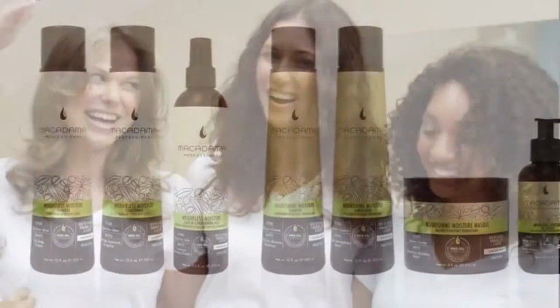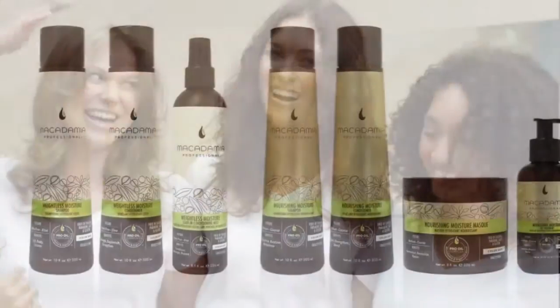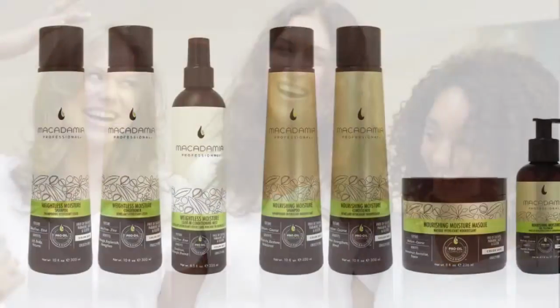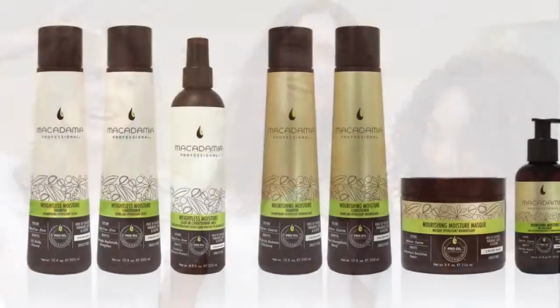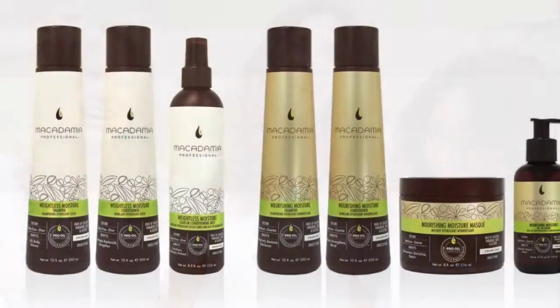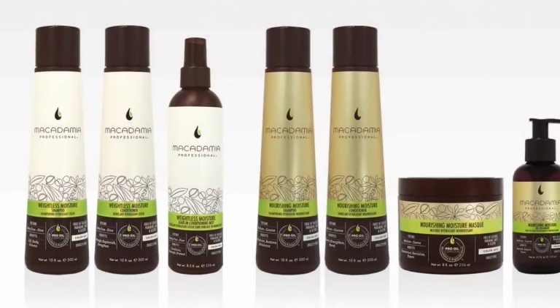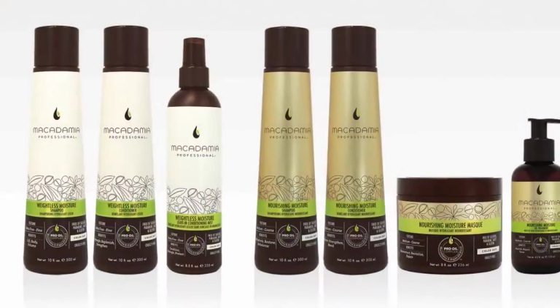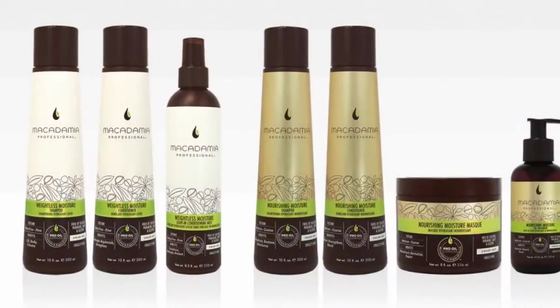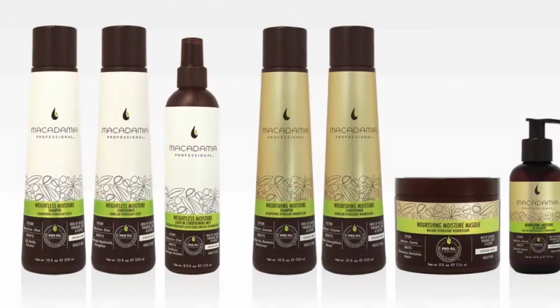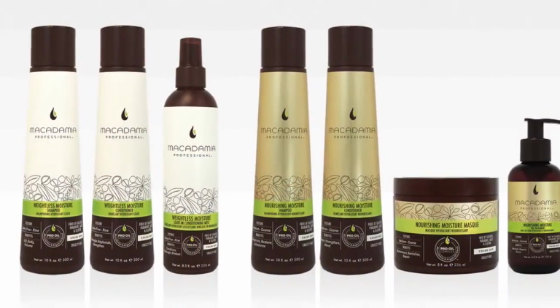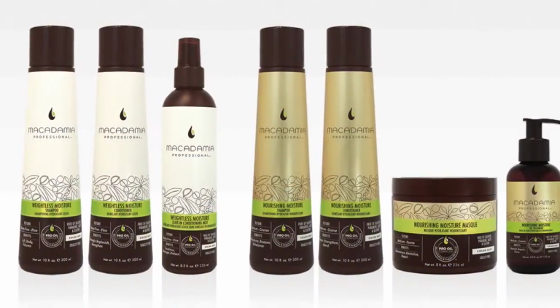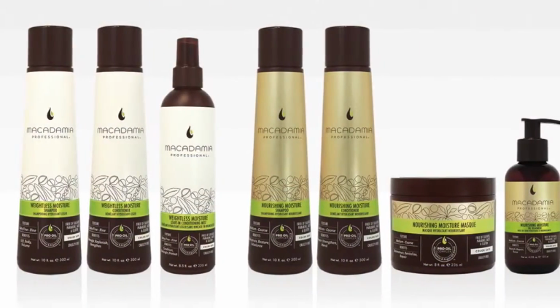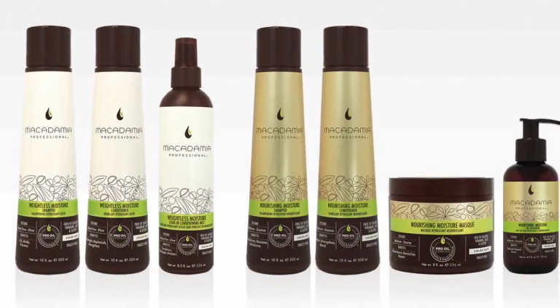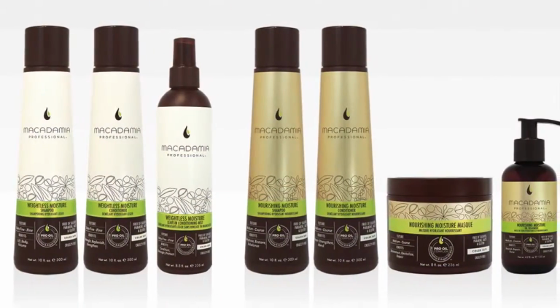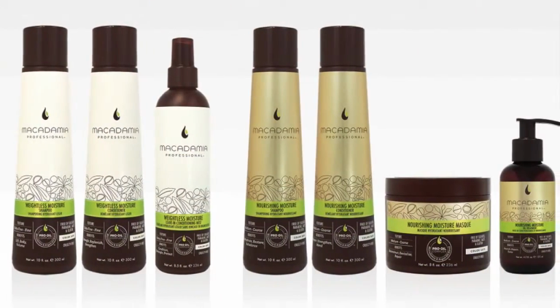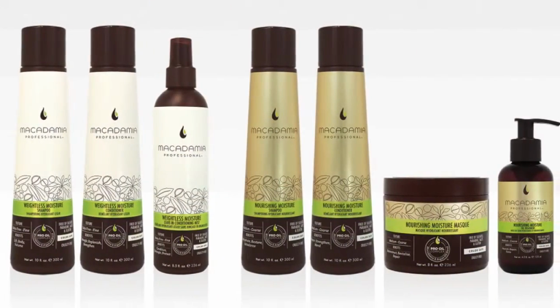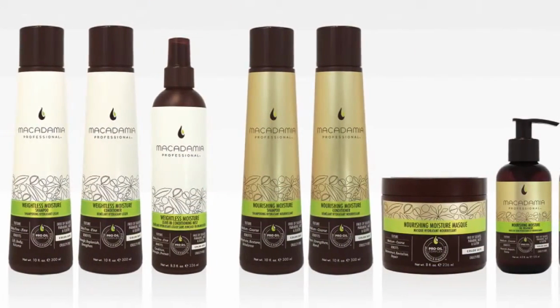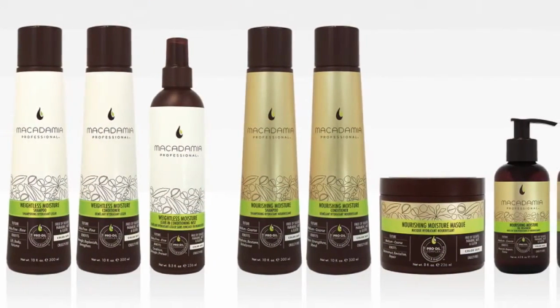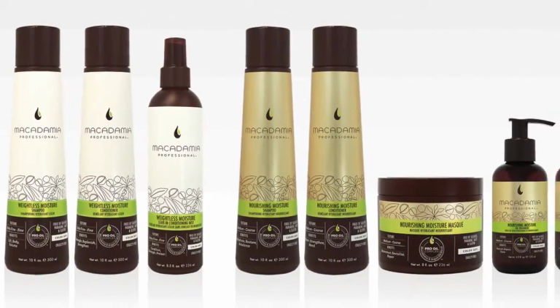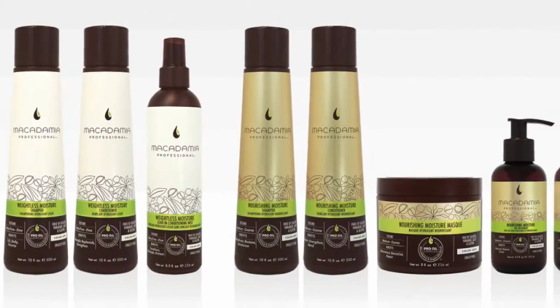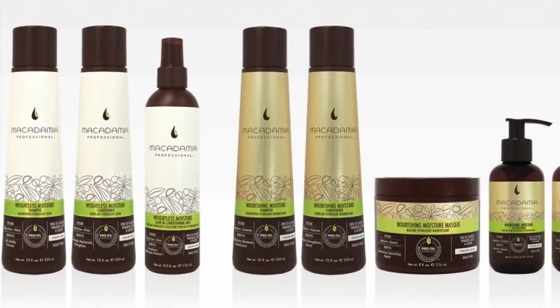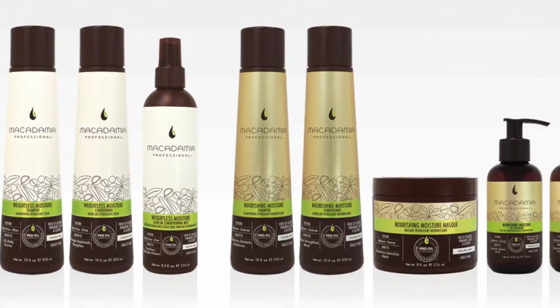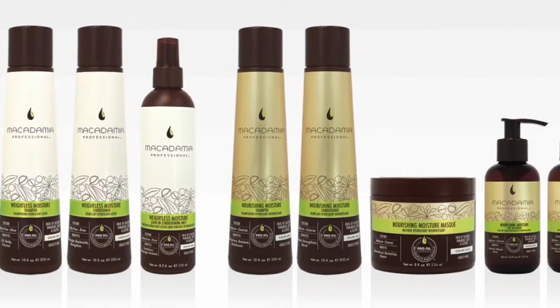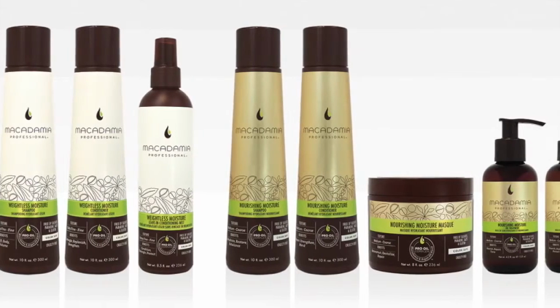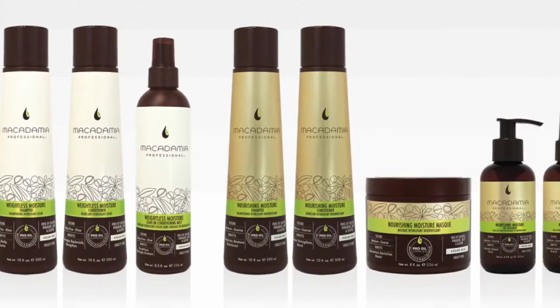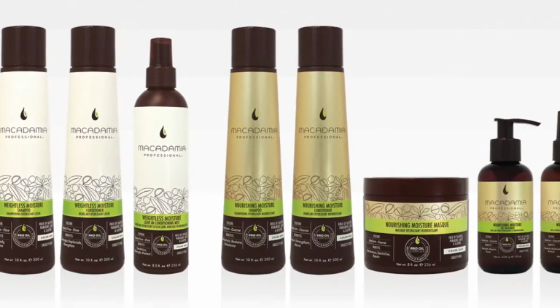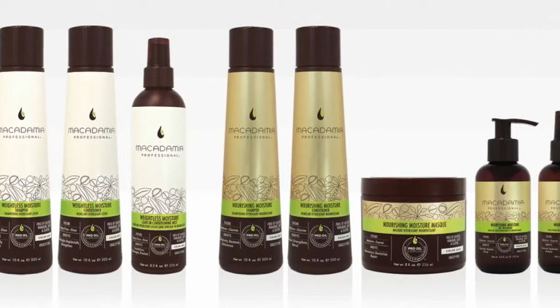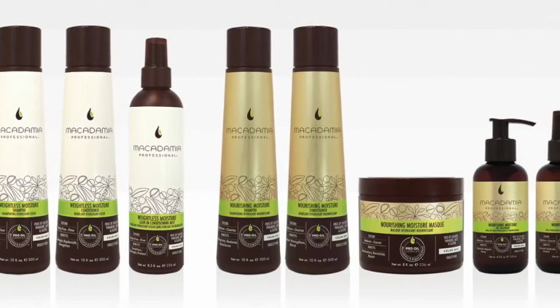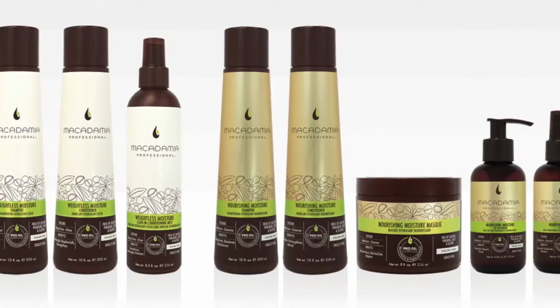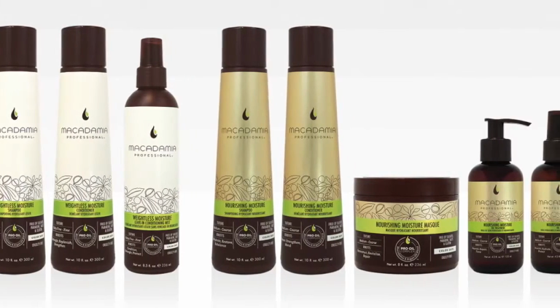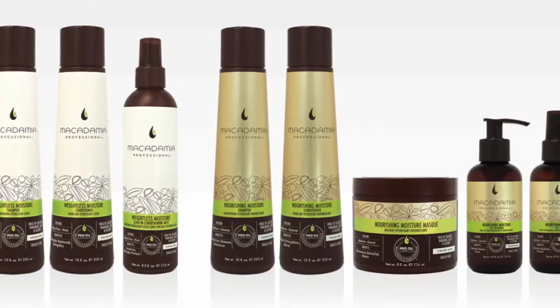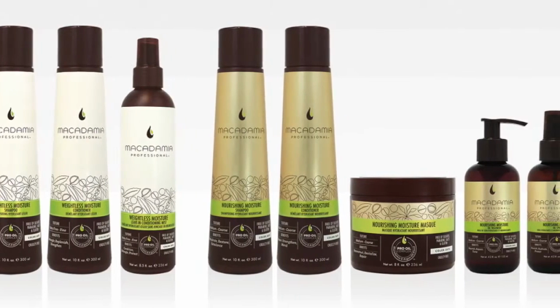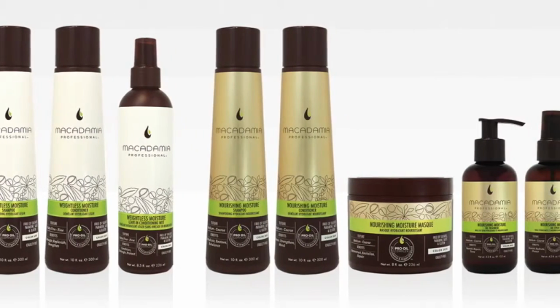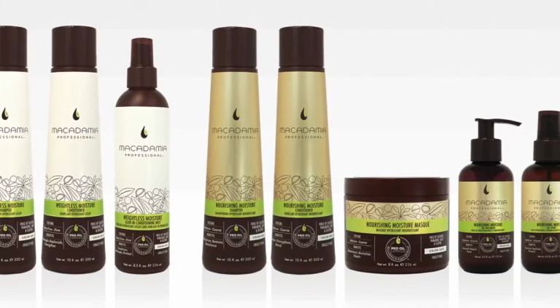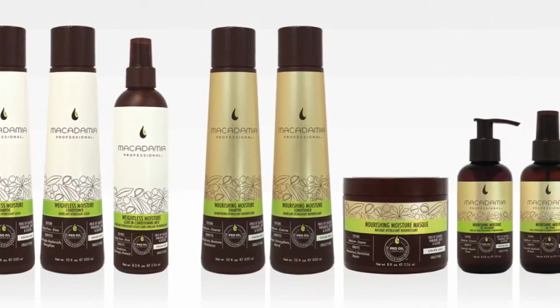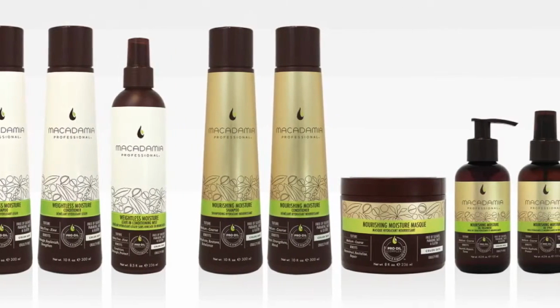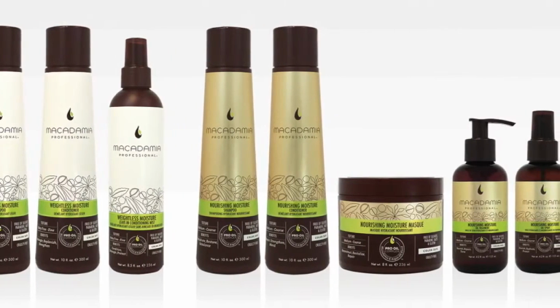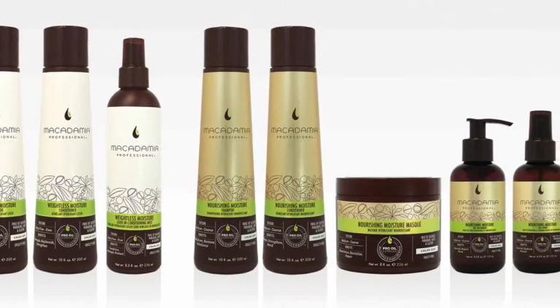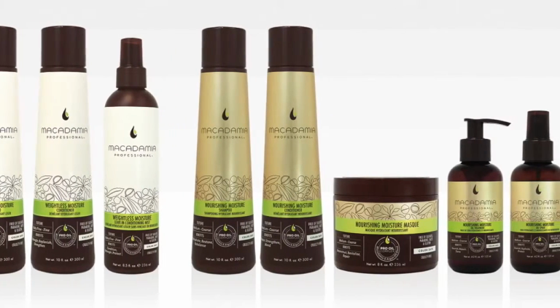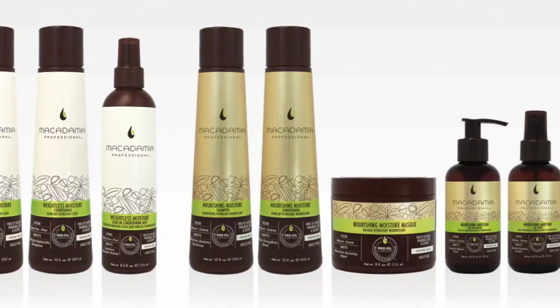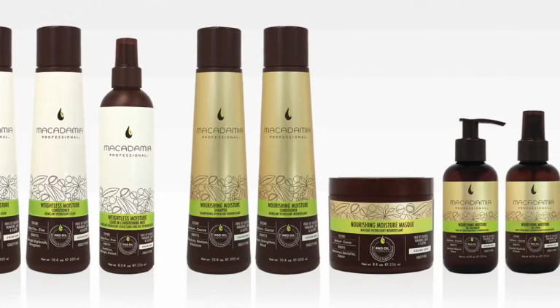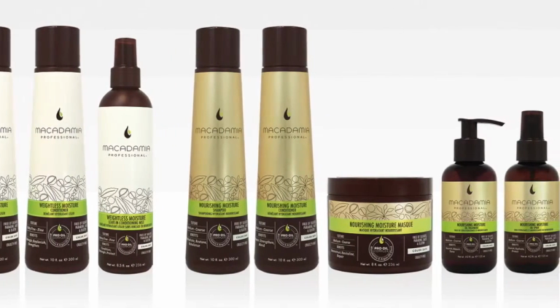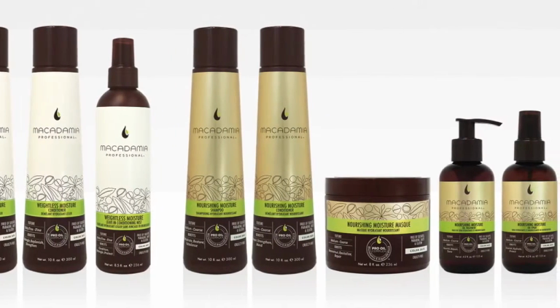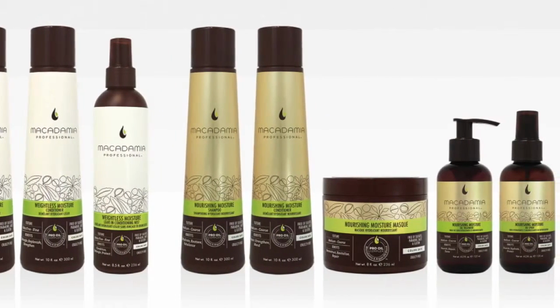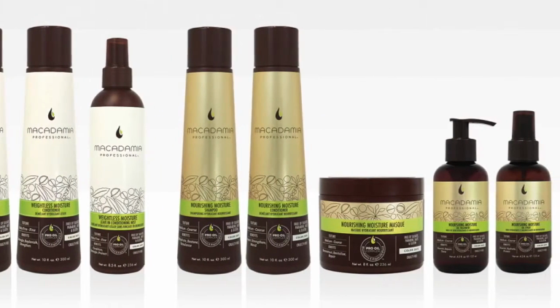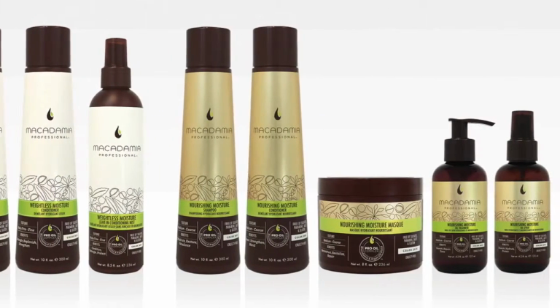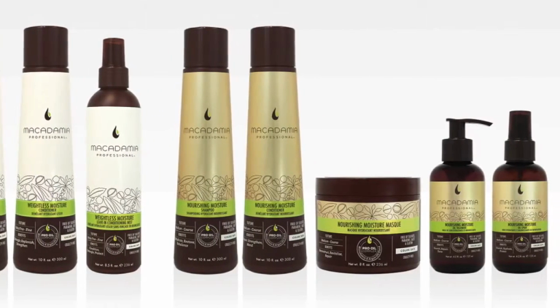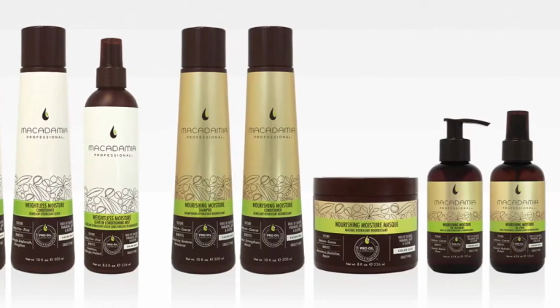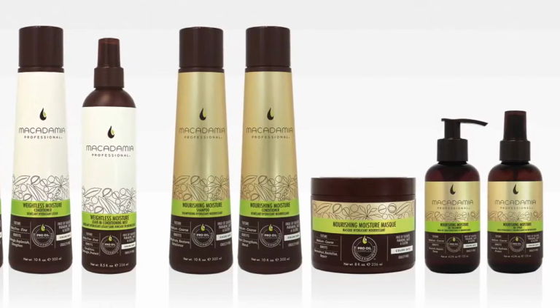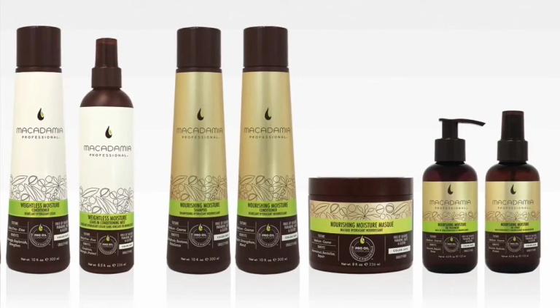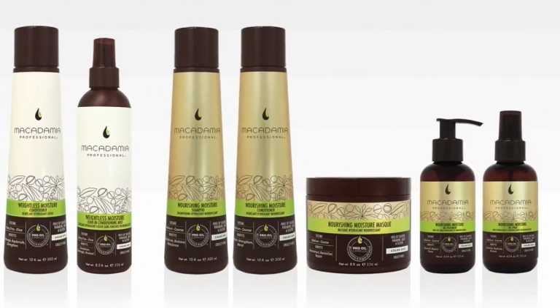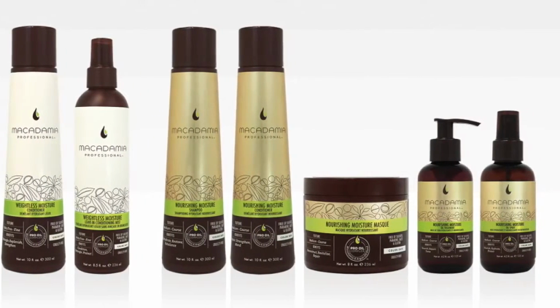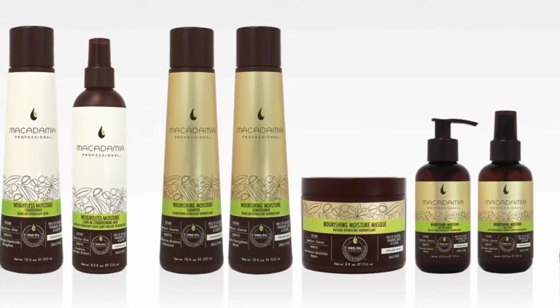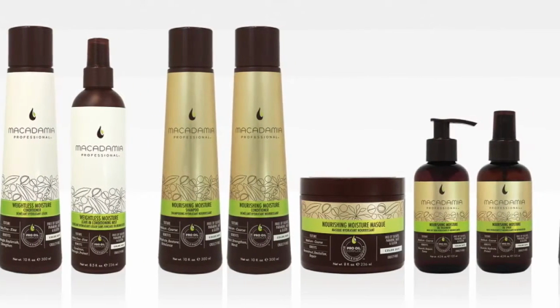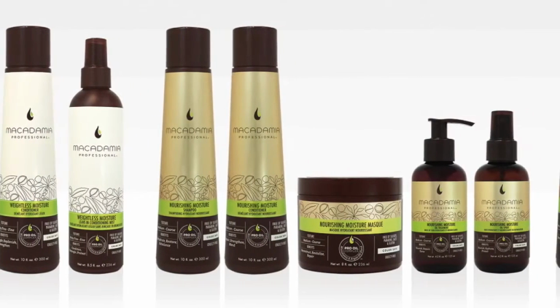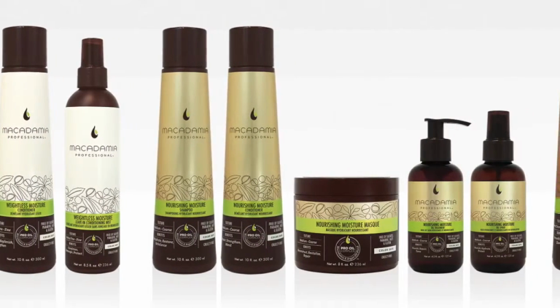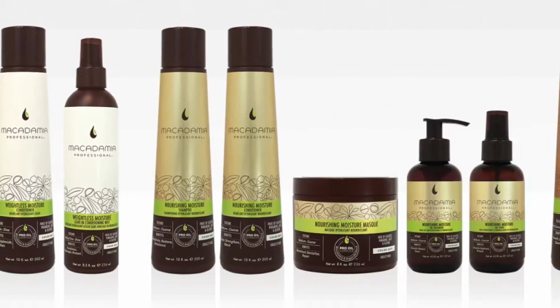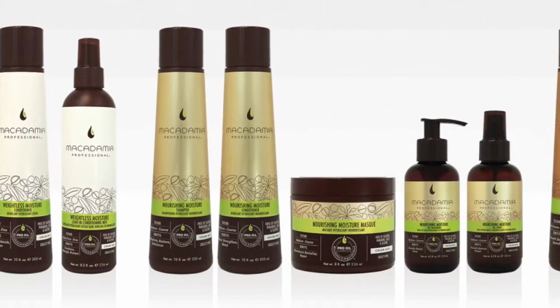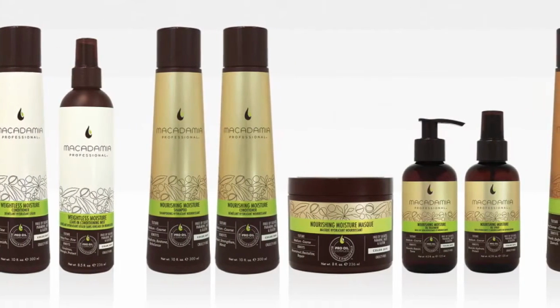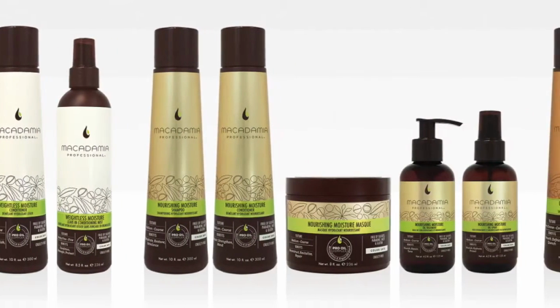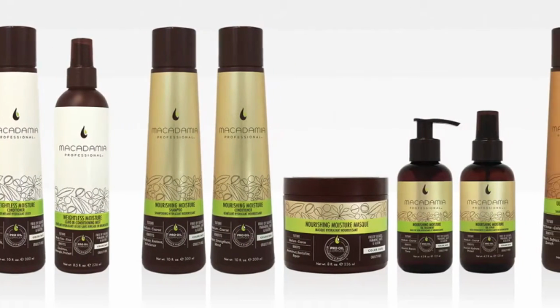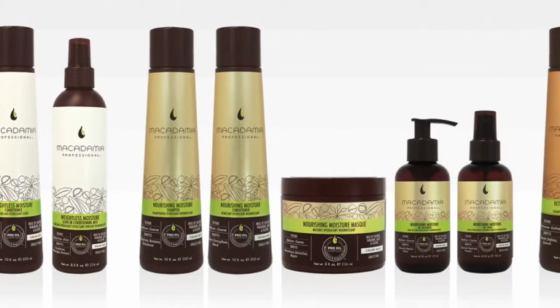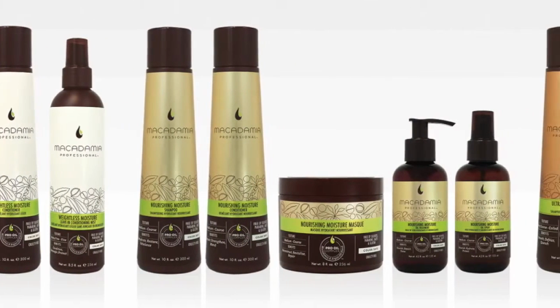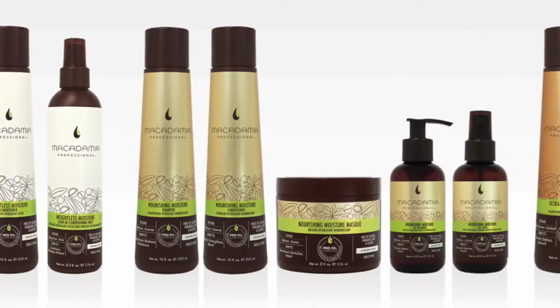All Macadamia Professional shampoos and conditioners are color-safe, cruelty-free, and free of sulfates, parabens, salts, and gluten.